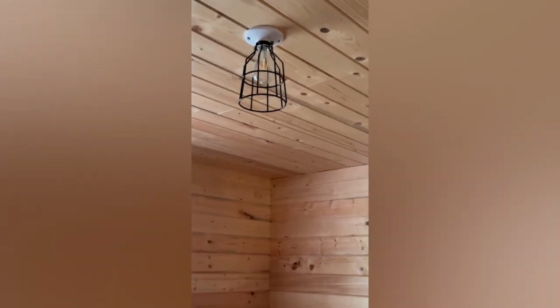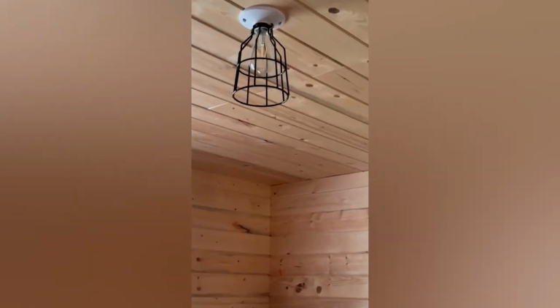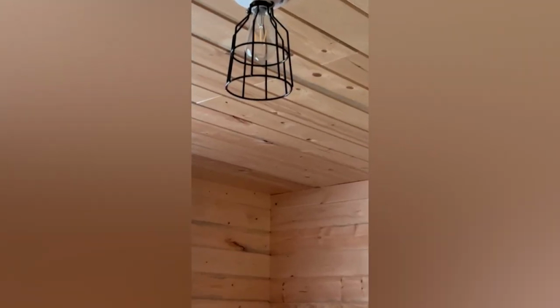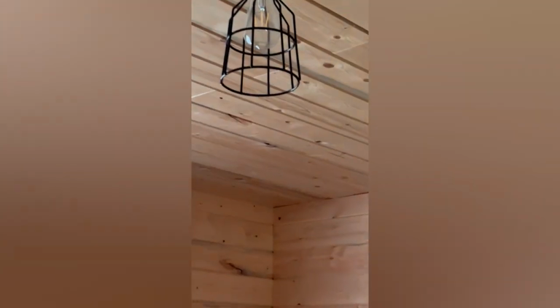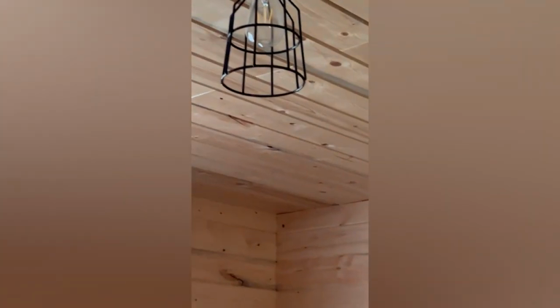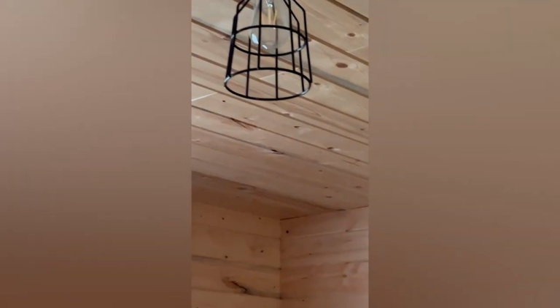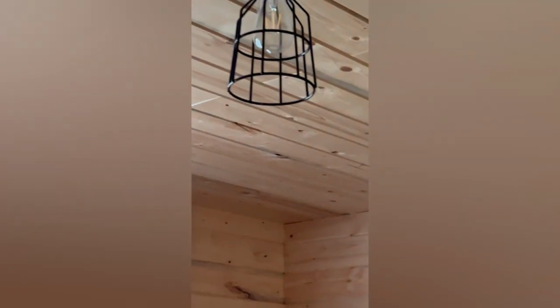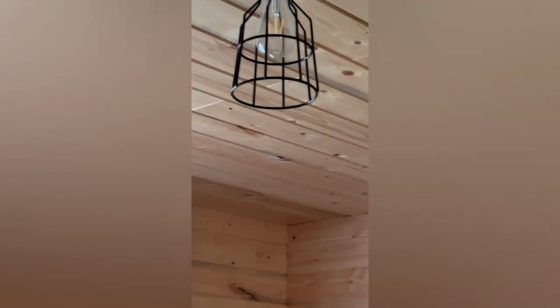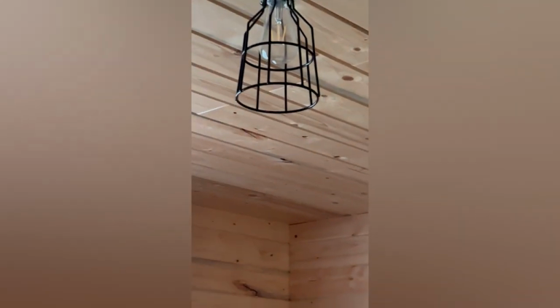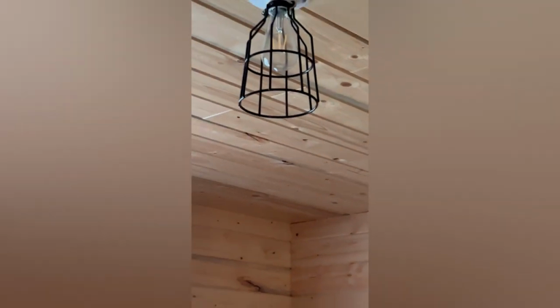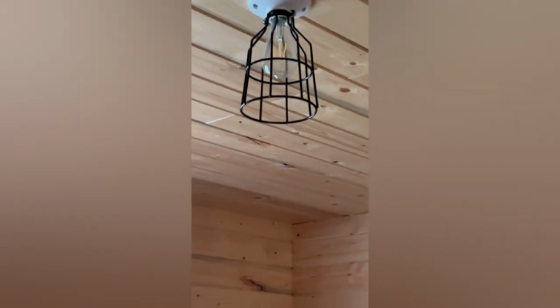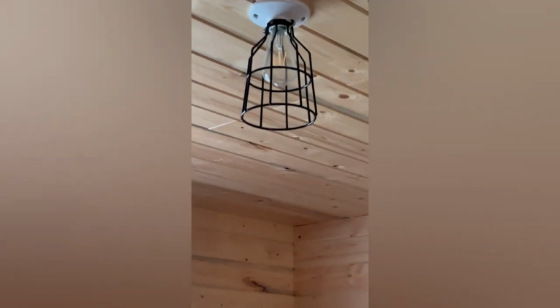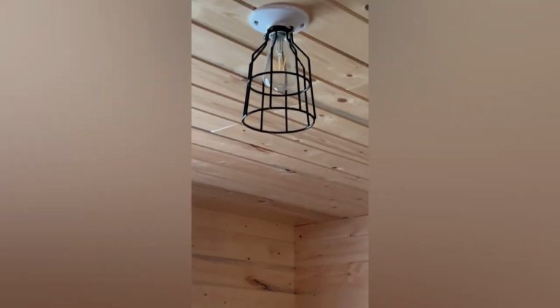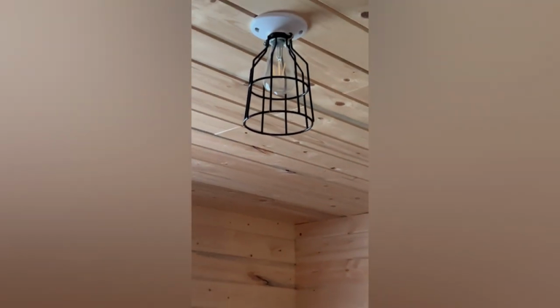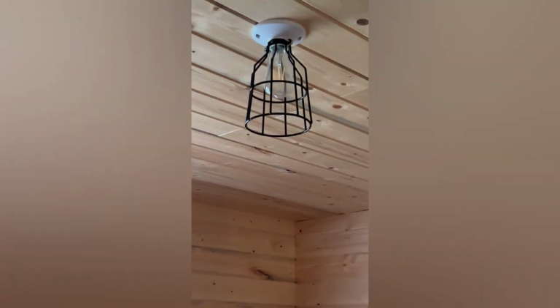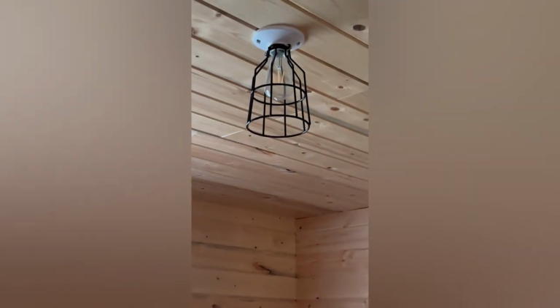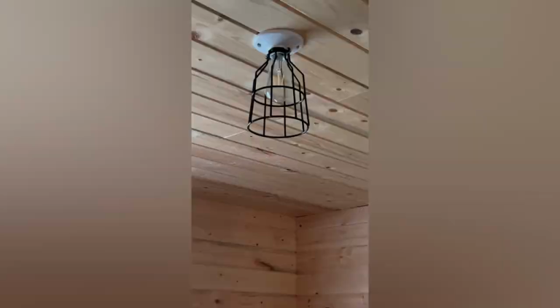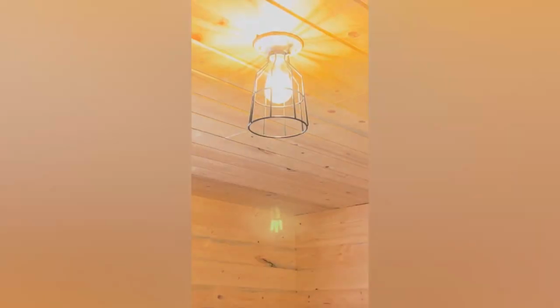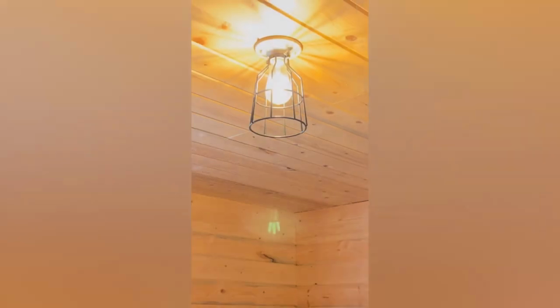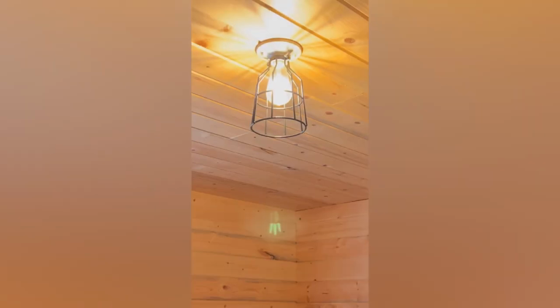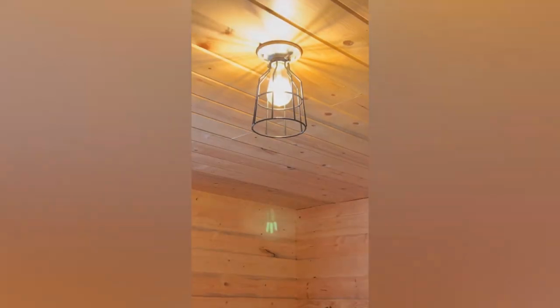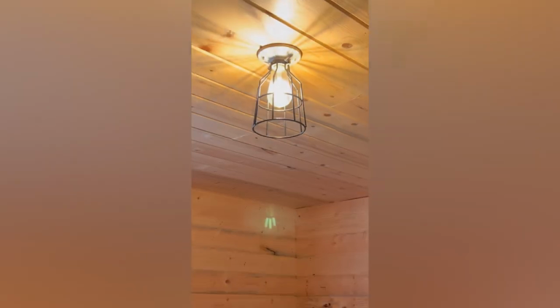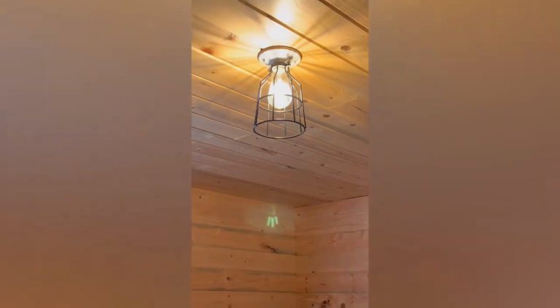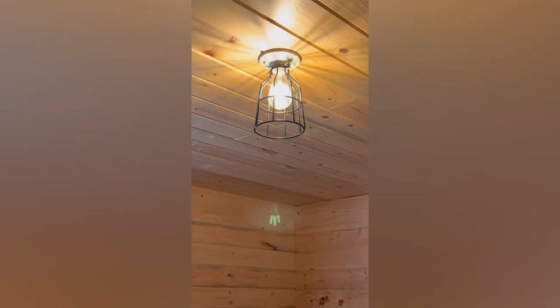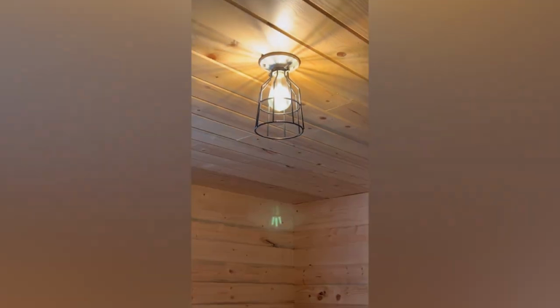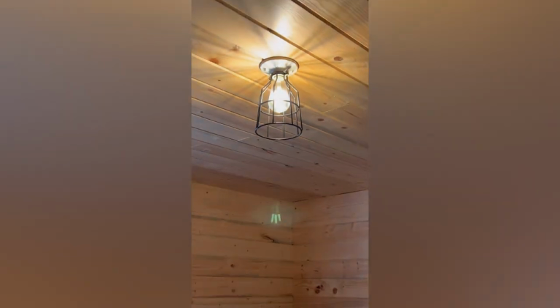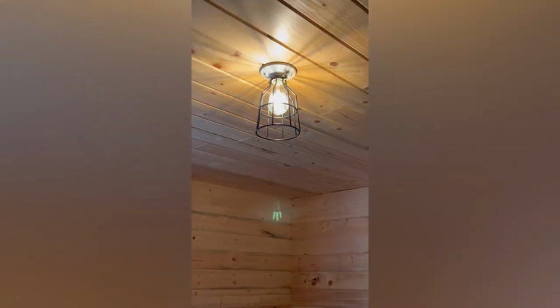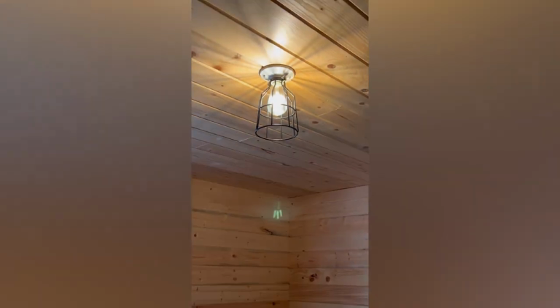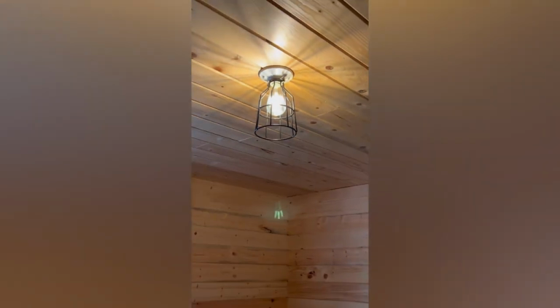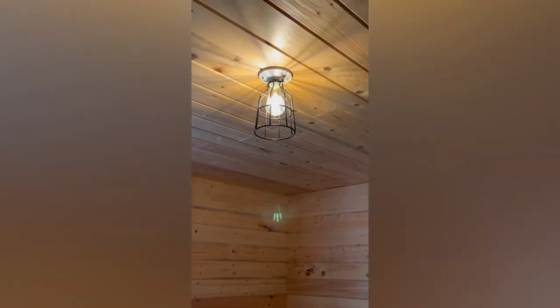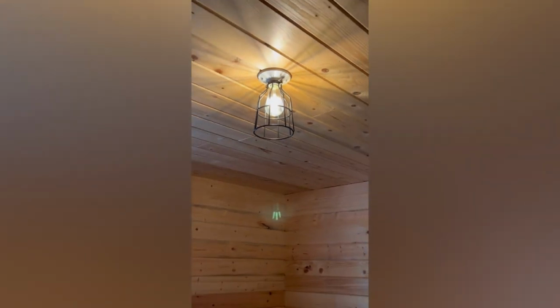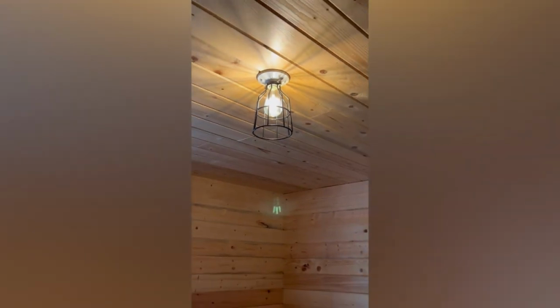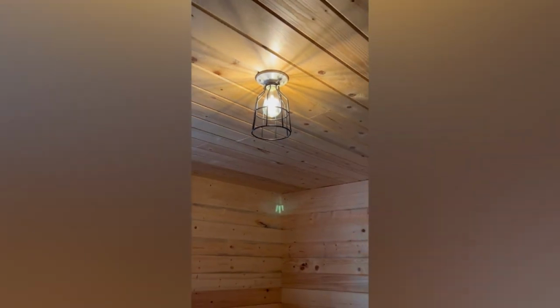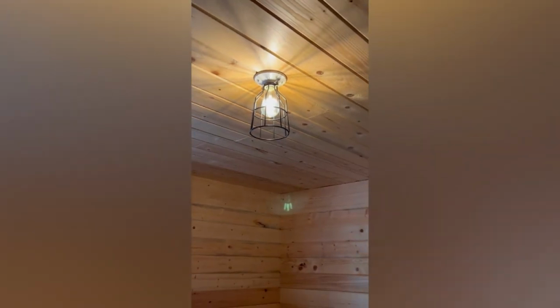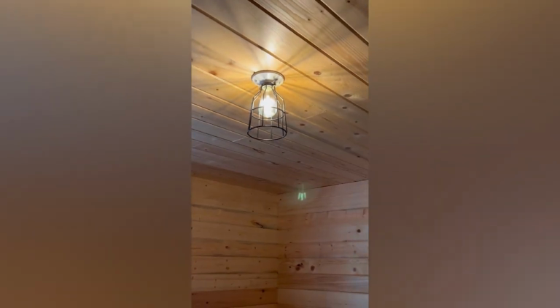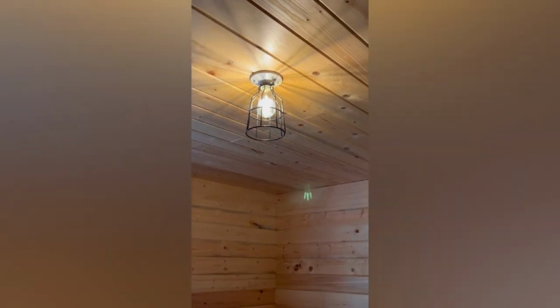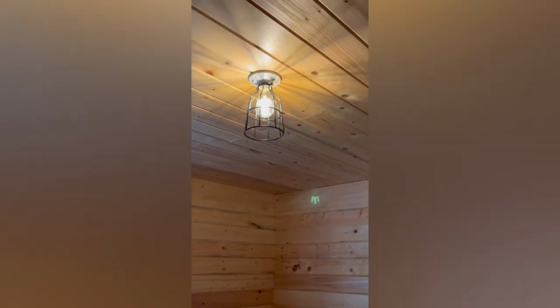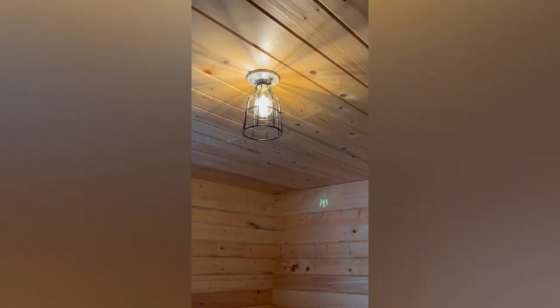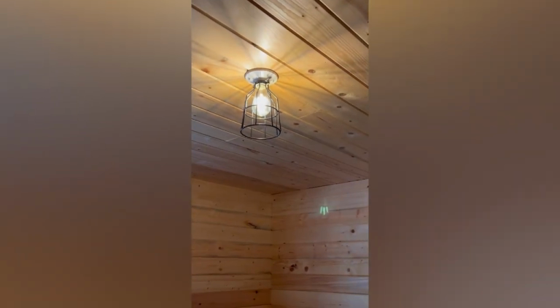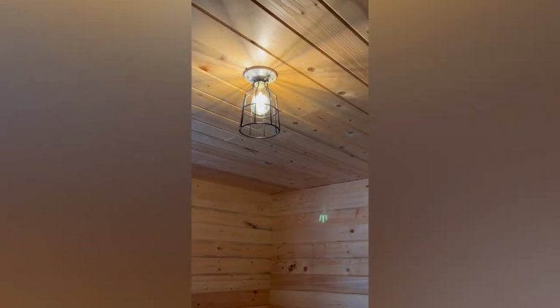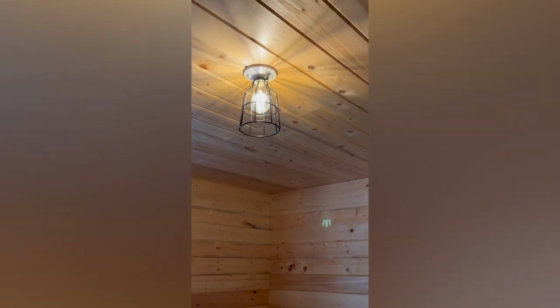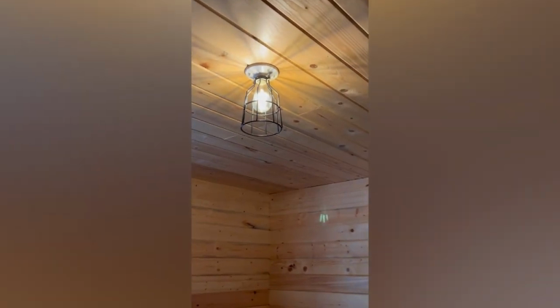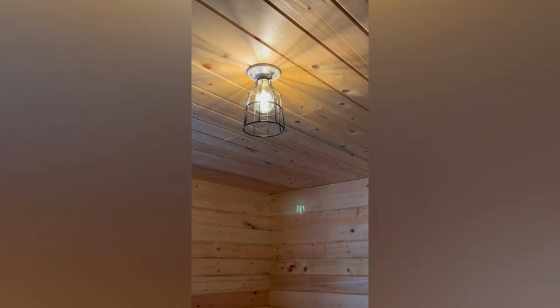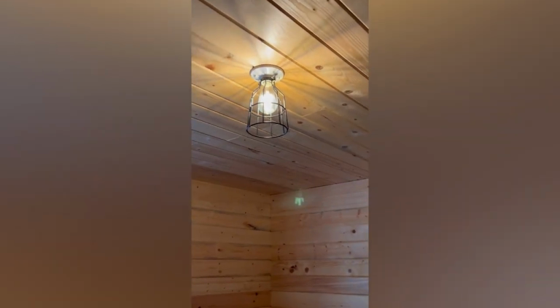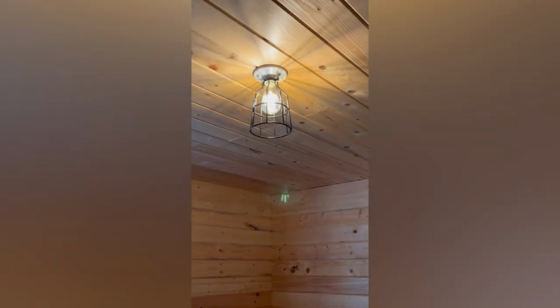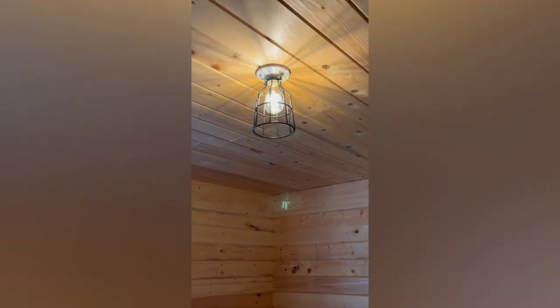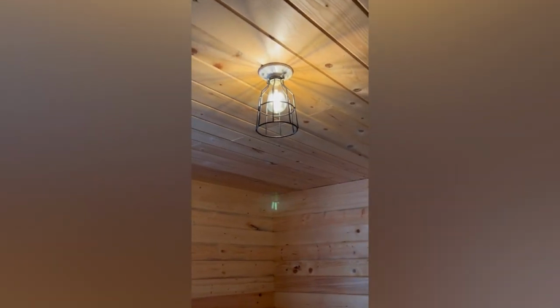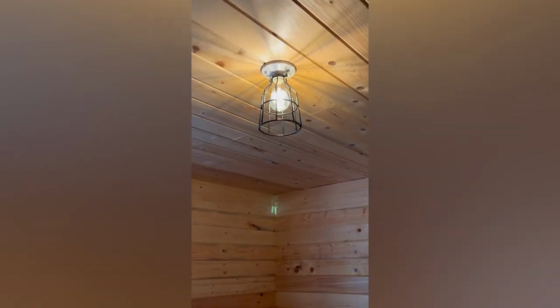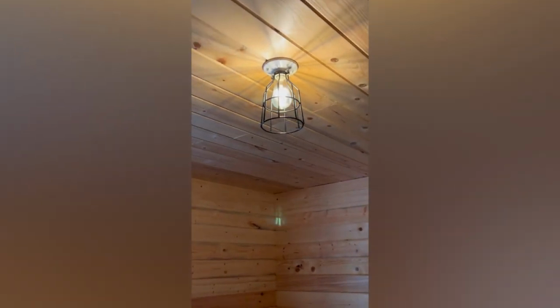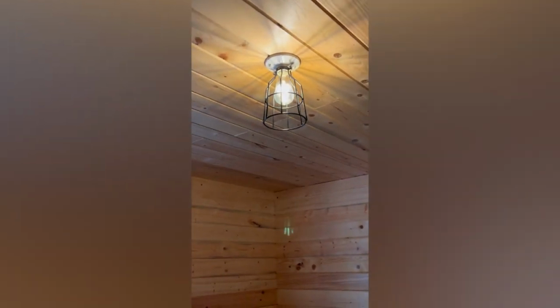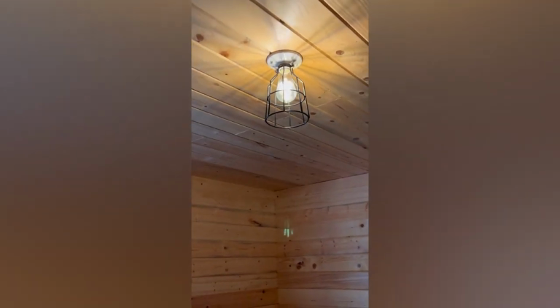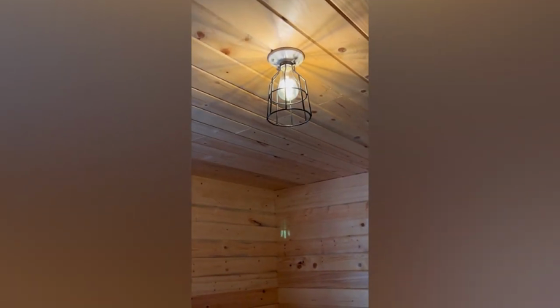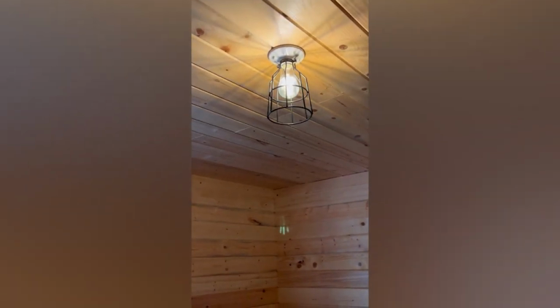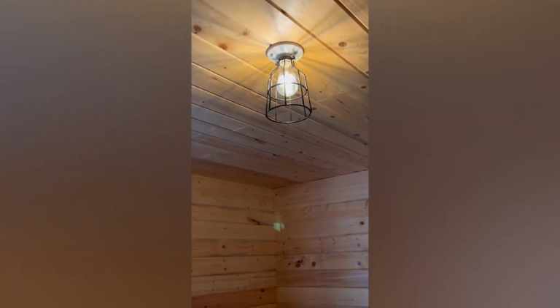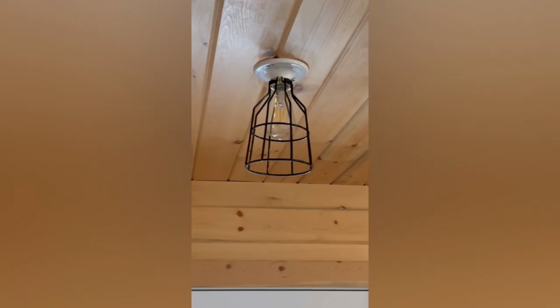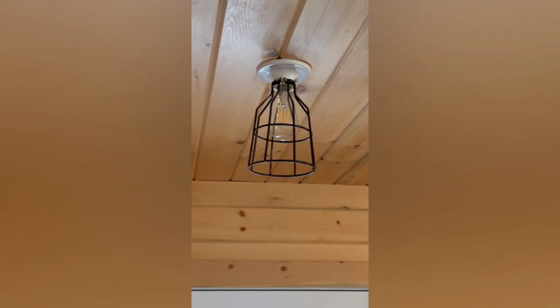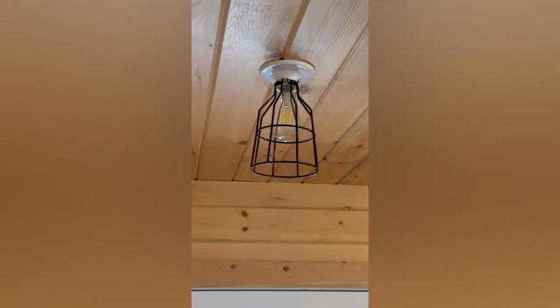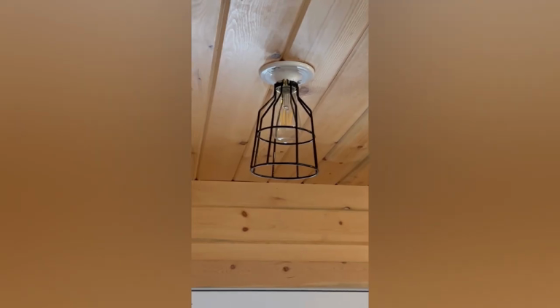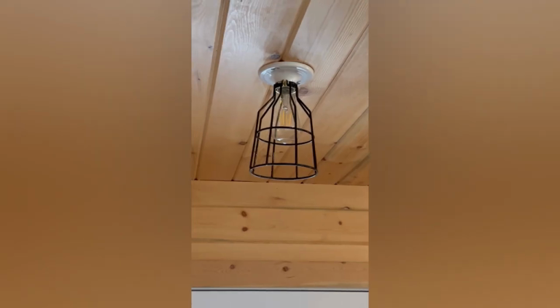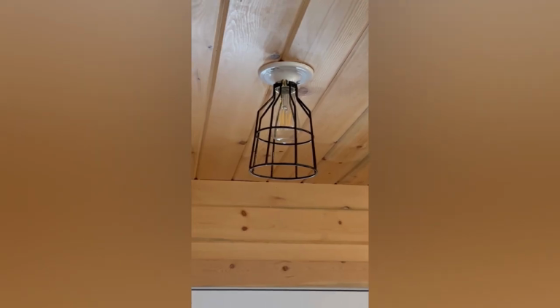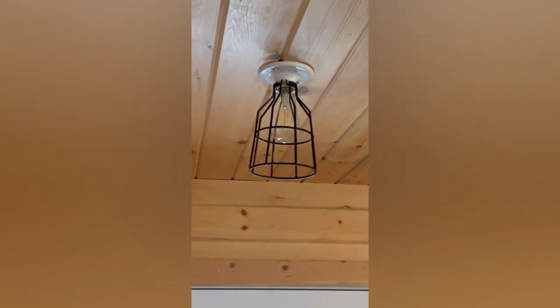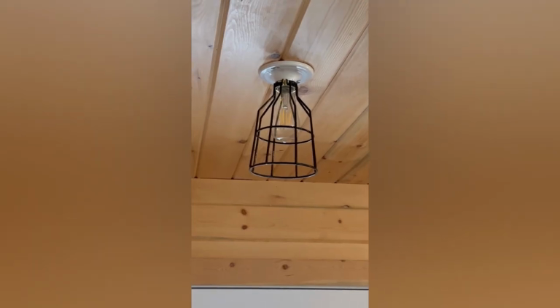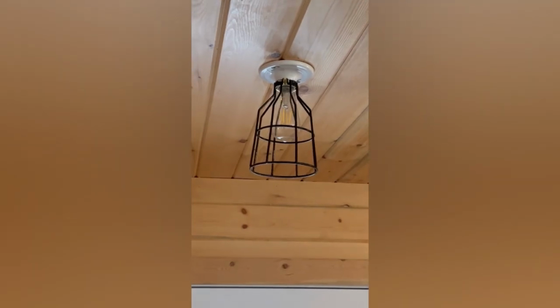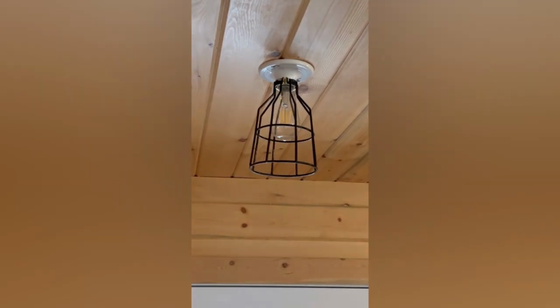This is what the lighting looks like in the daytime — it casts a nice little pattern on the ceiling.